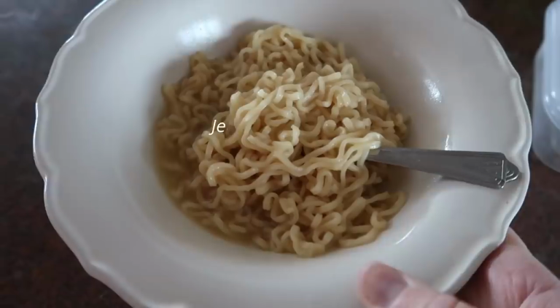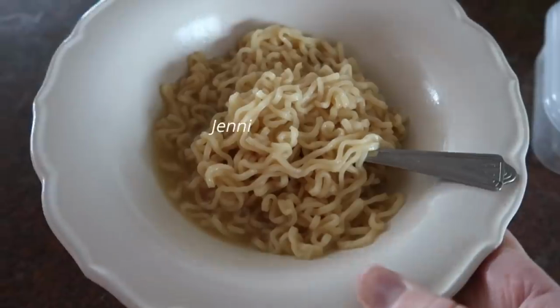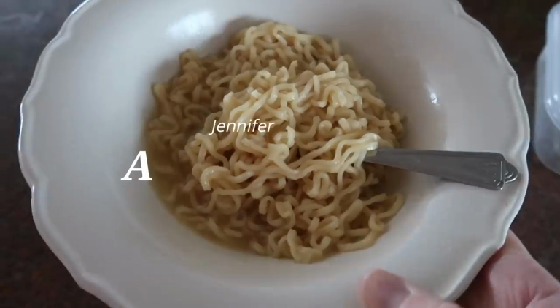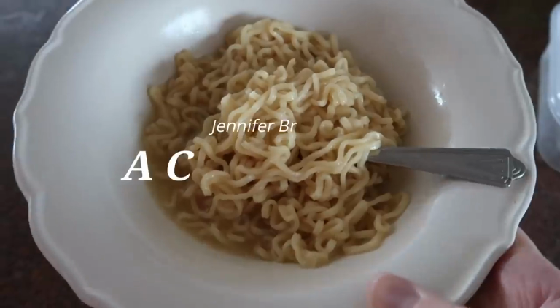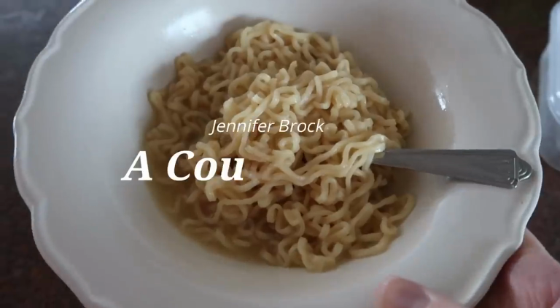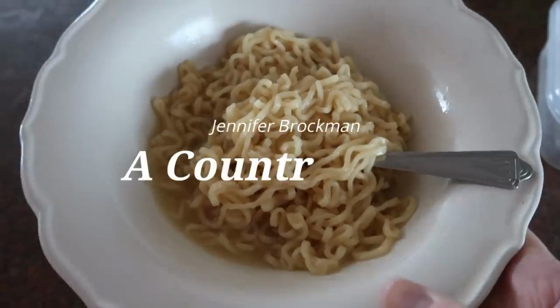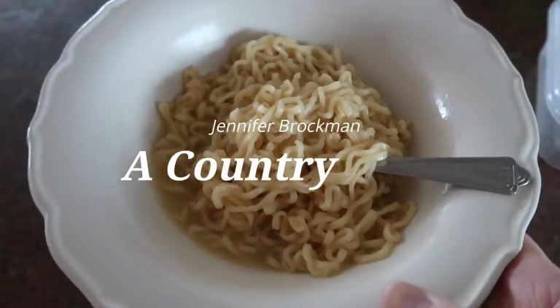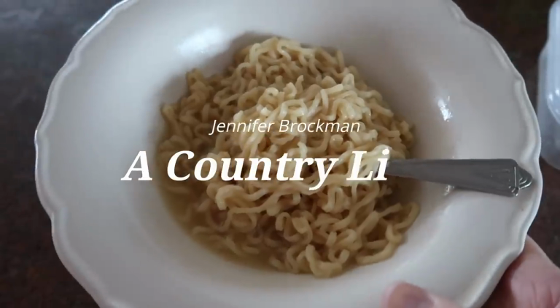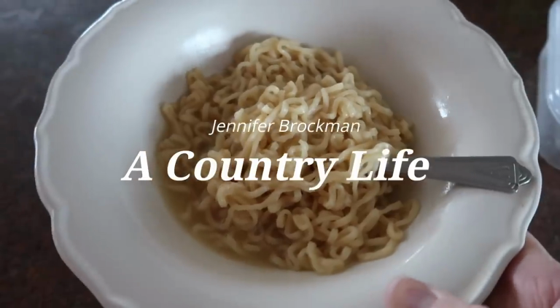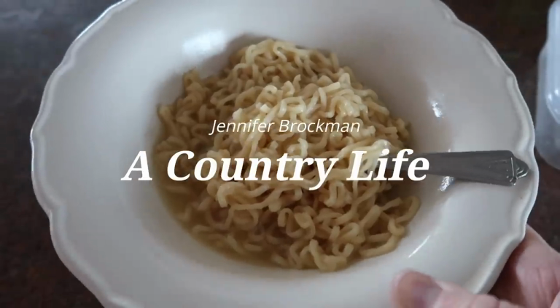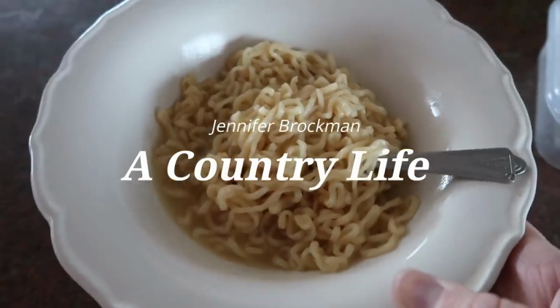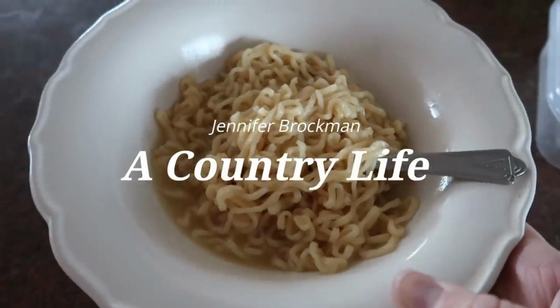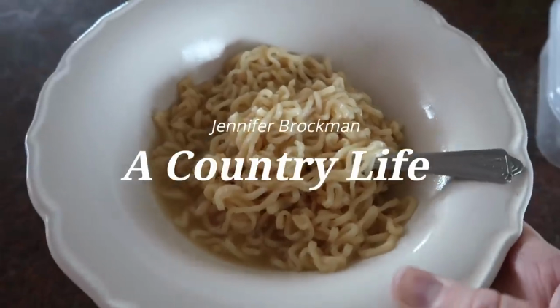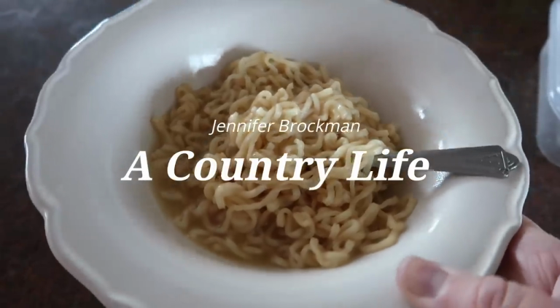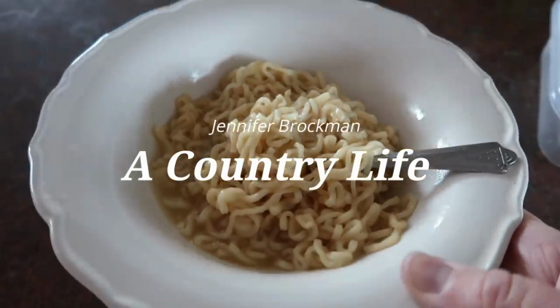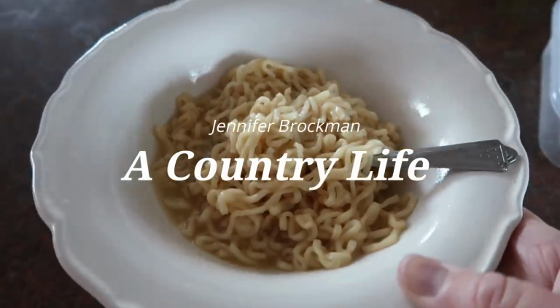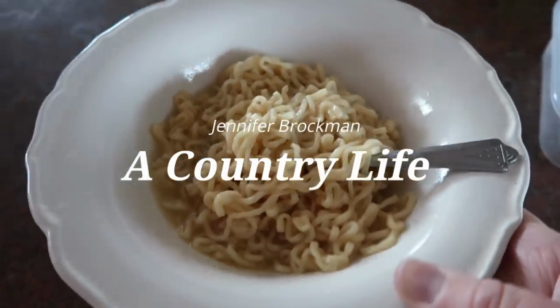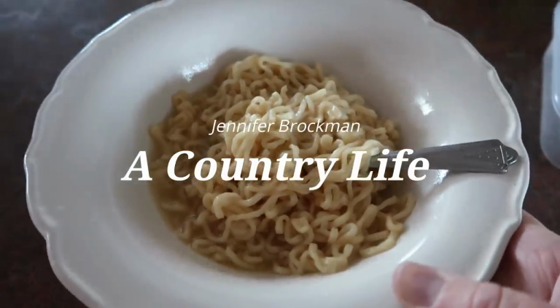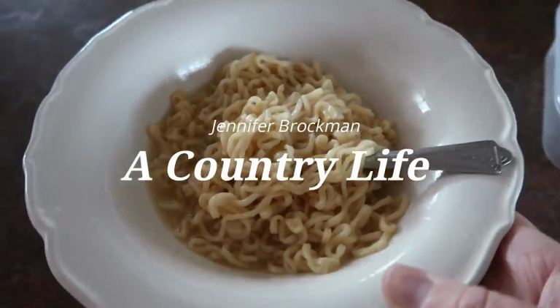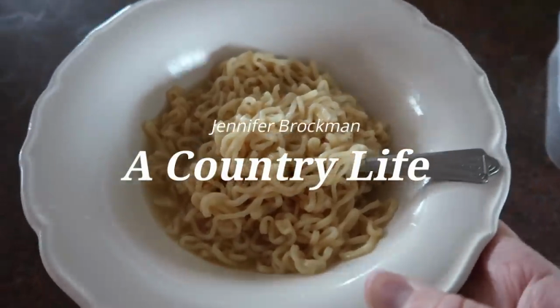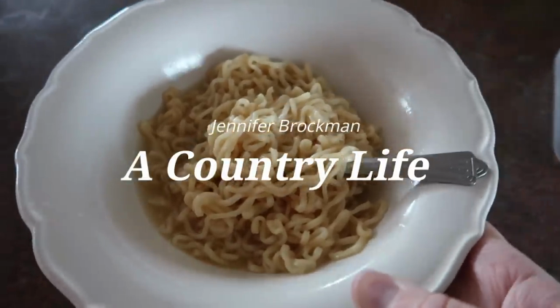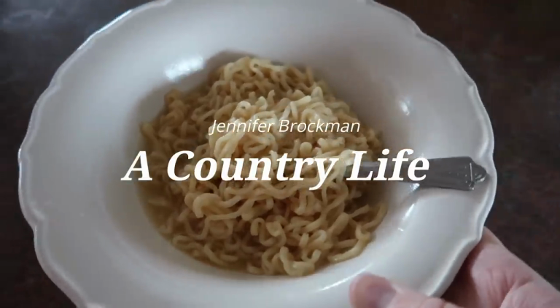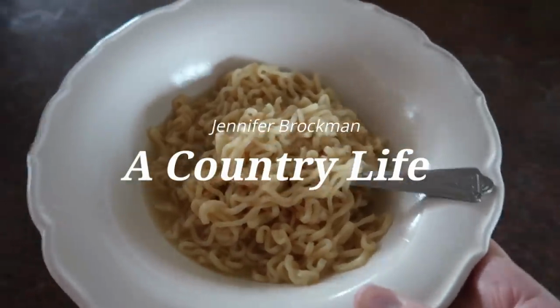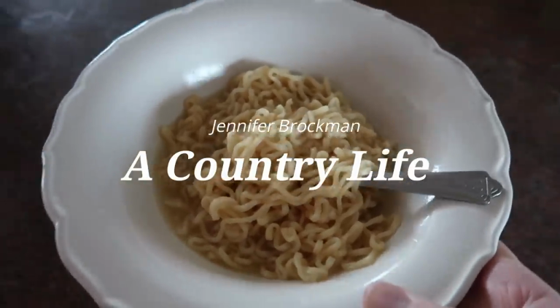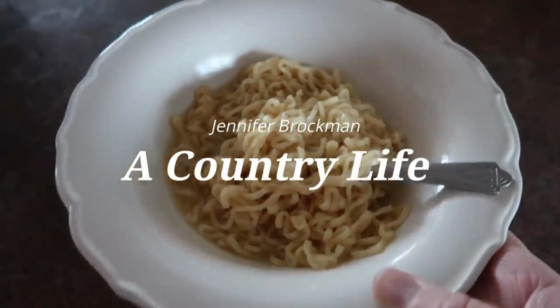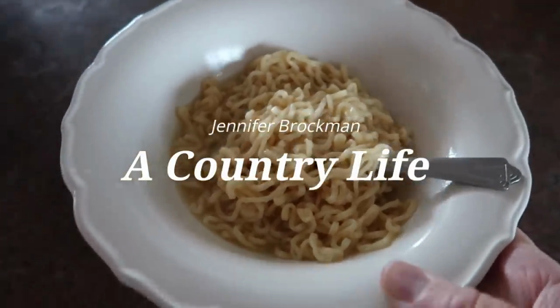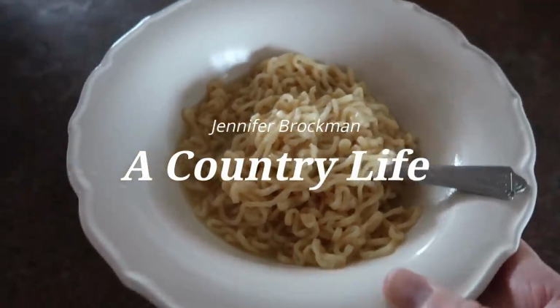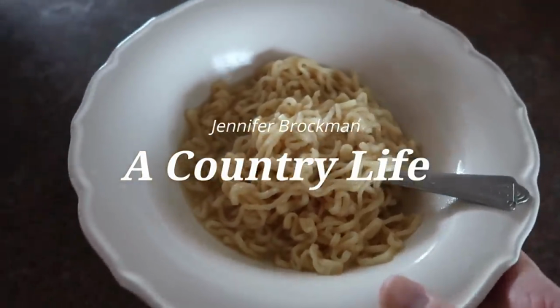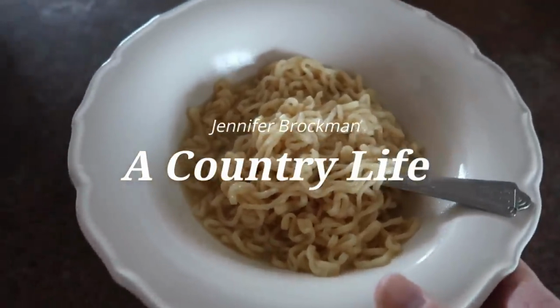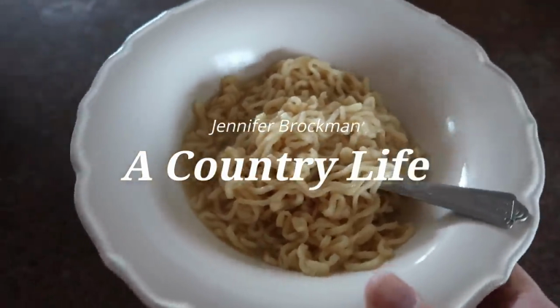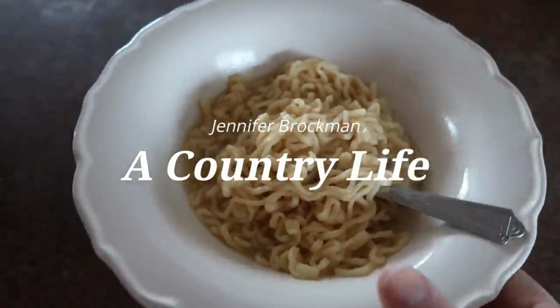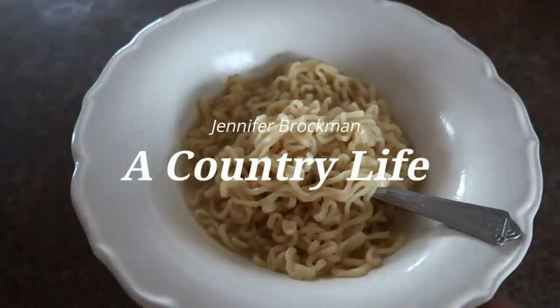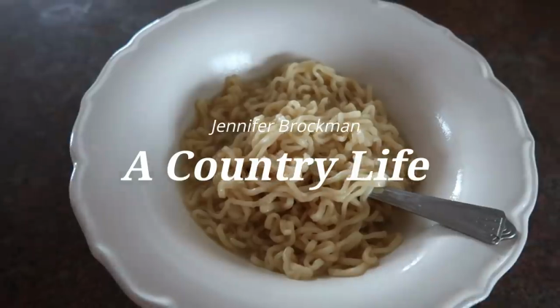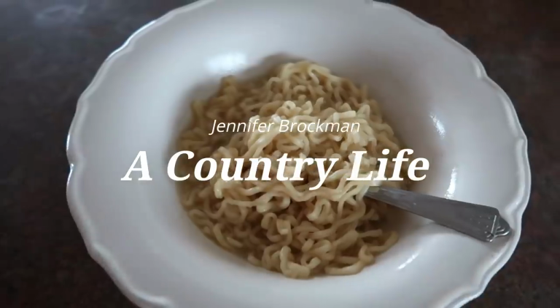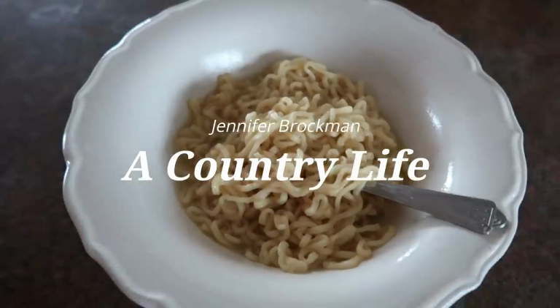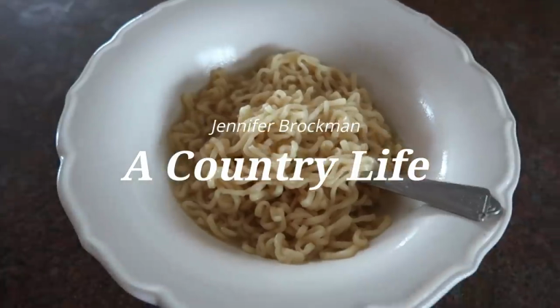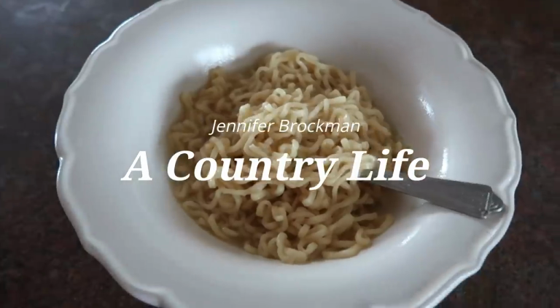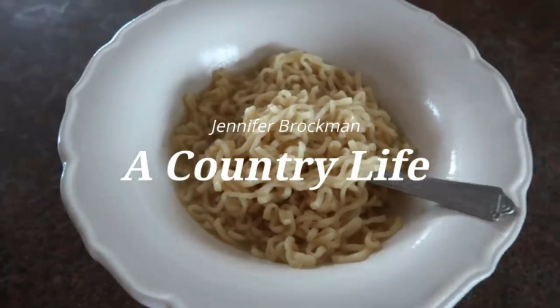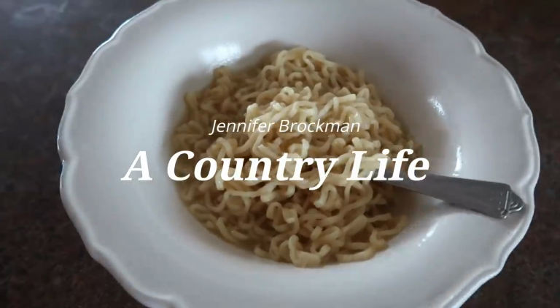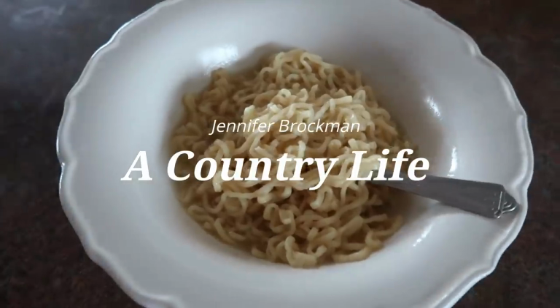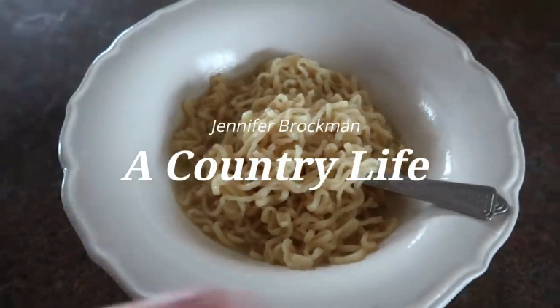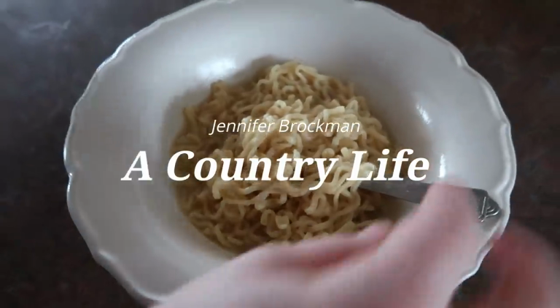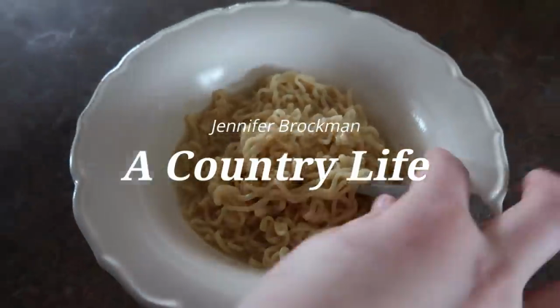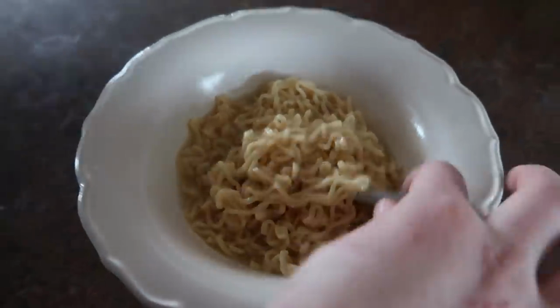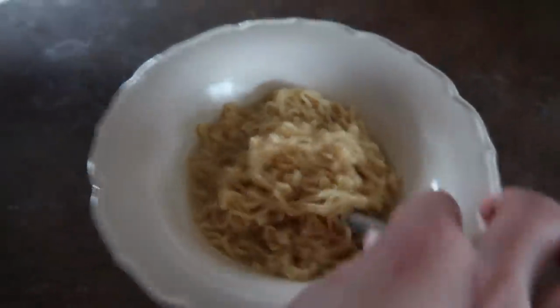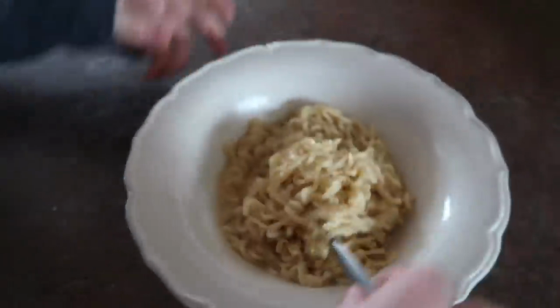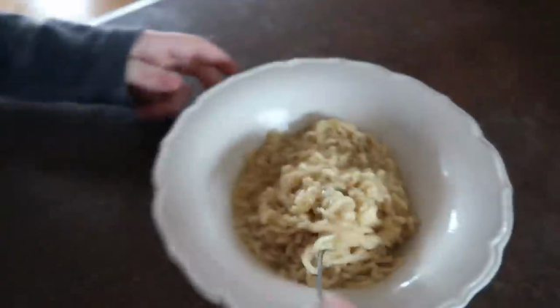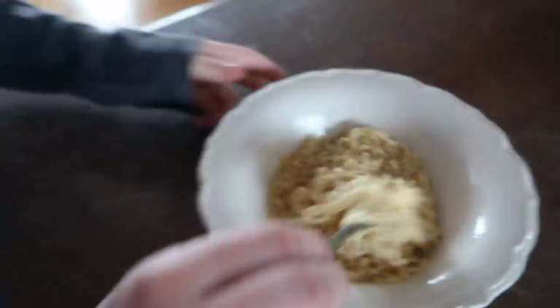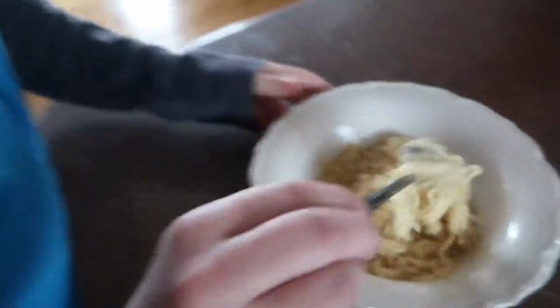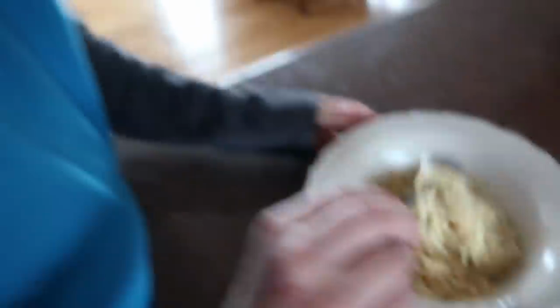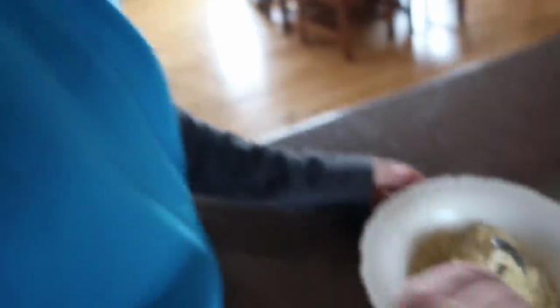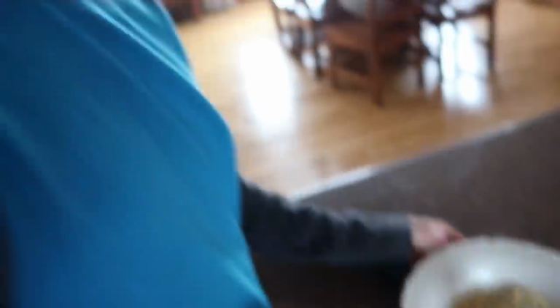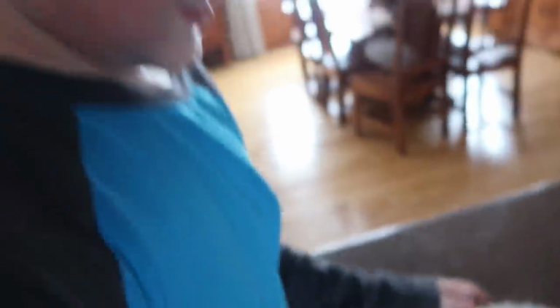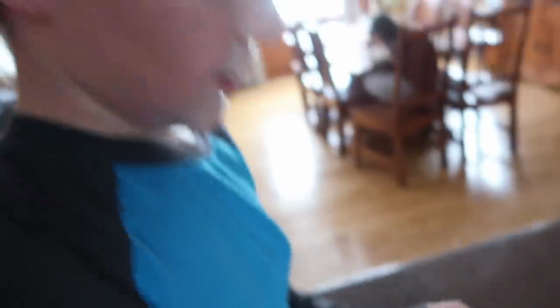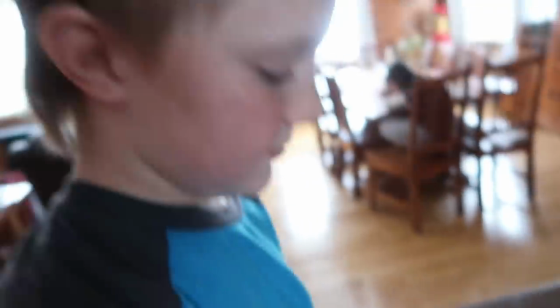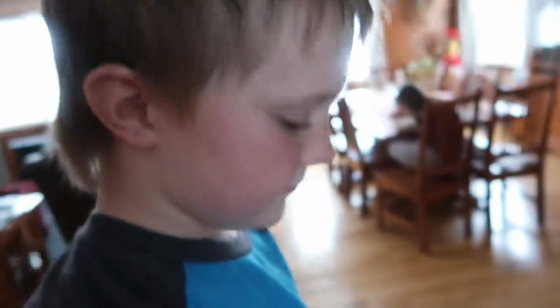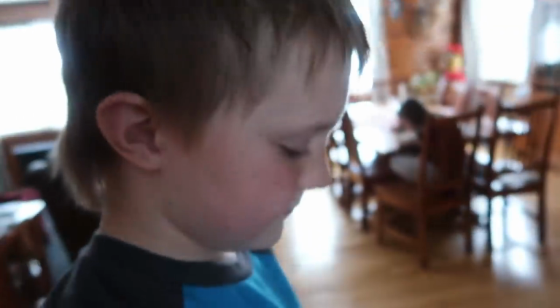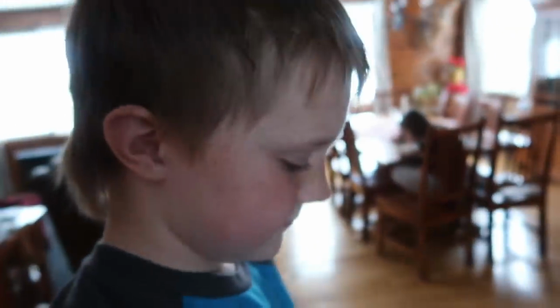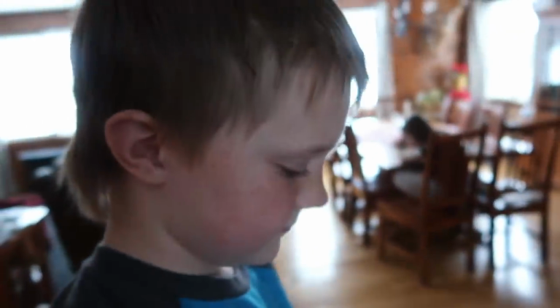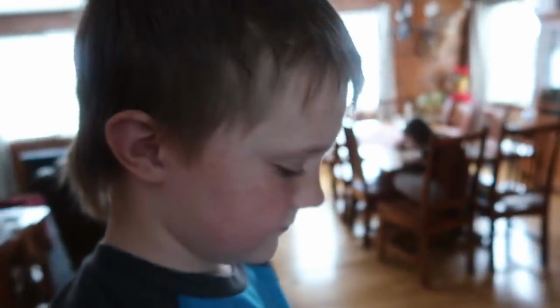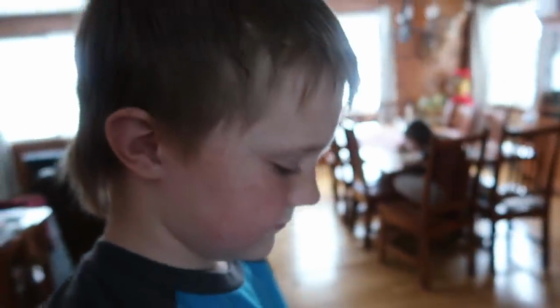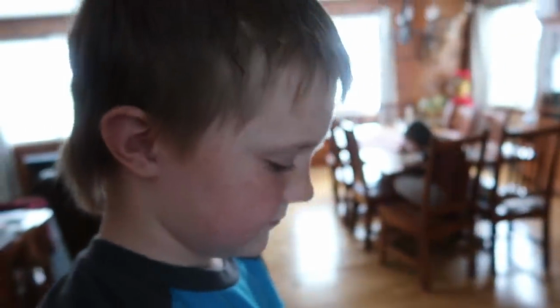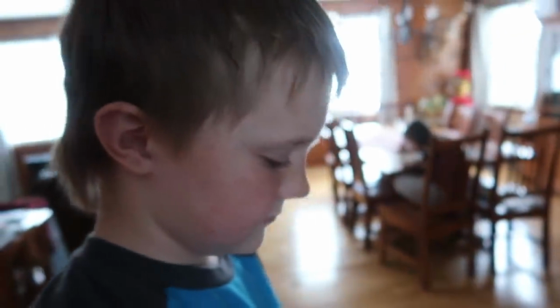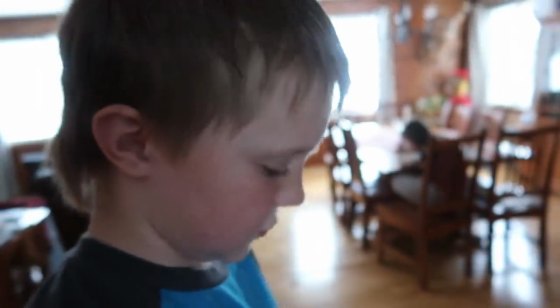Homeschool lunch of the day is ramen. Peter made ramen for everybody. Thank you very much.